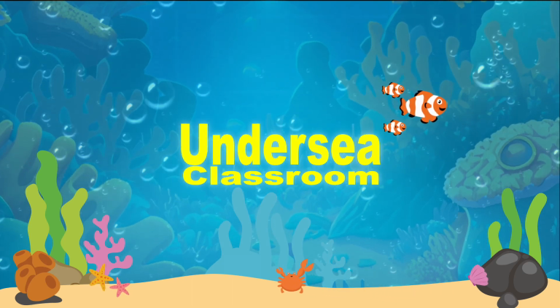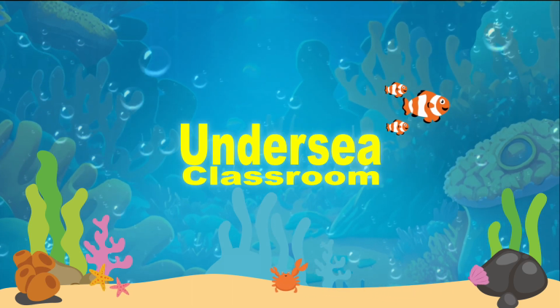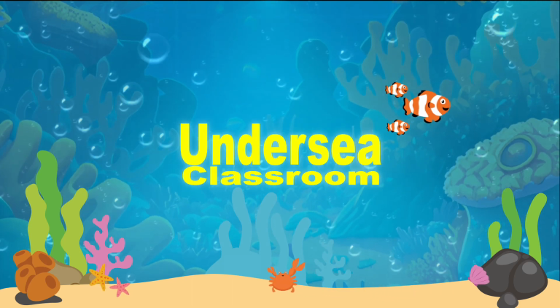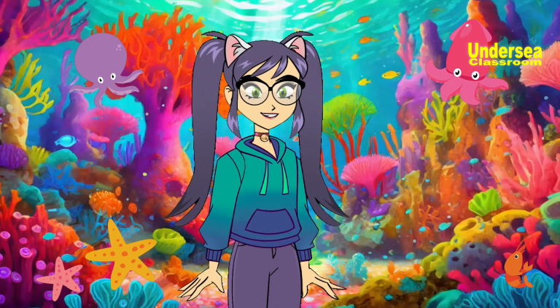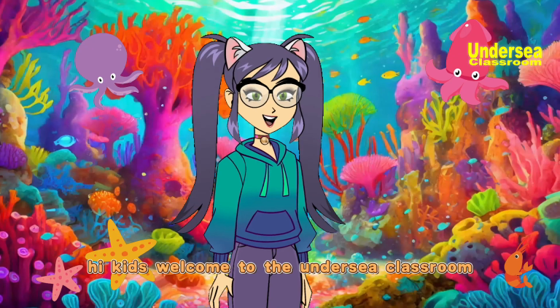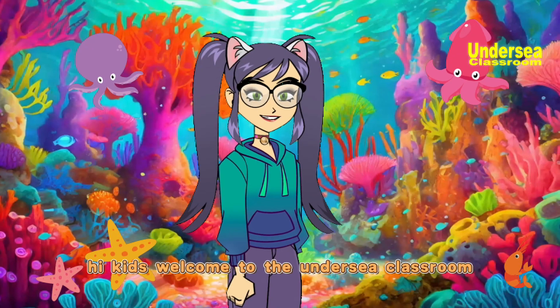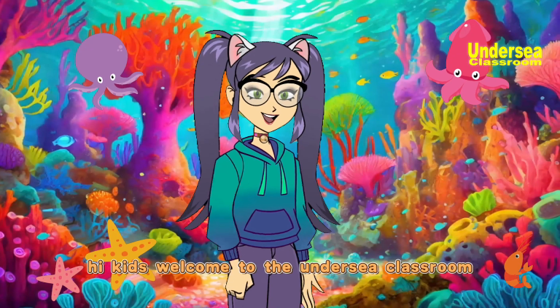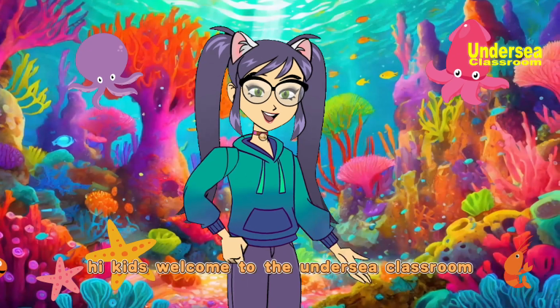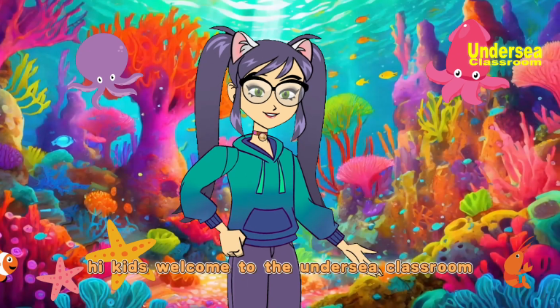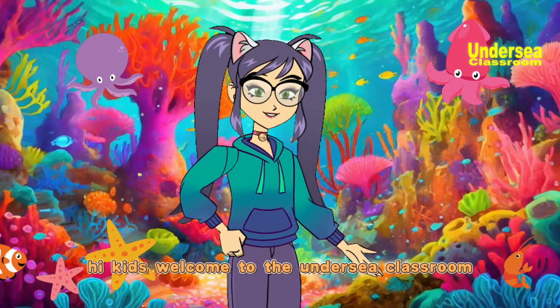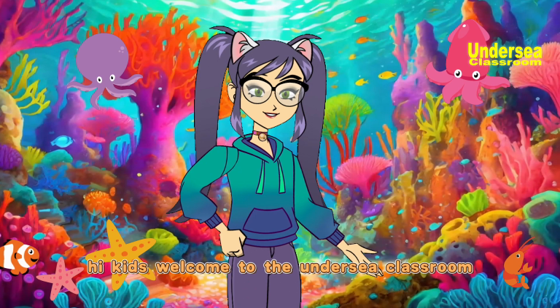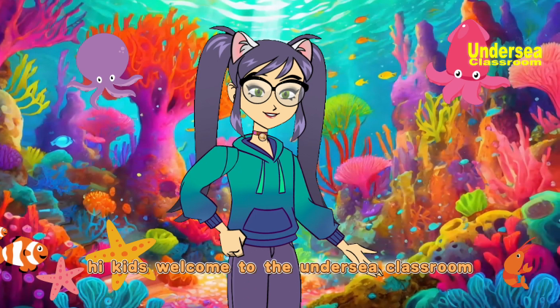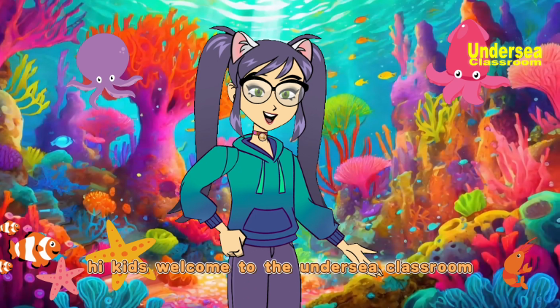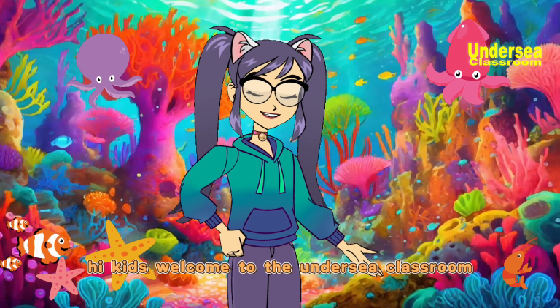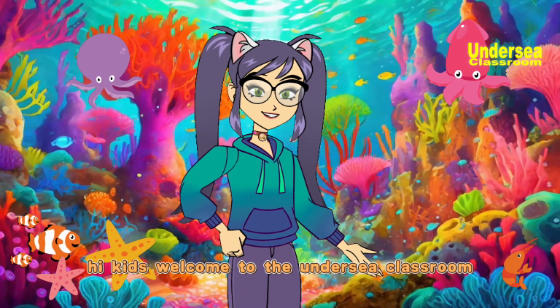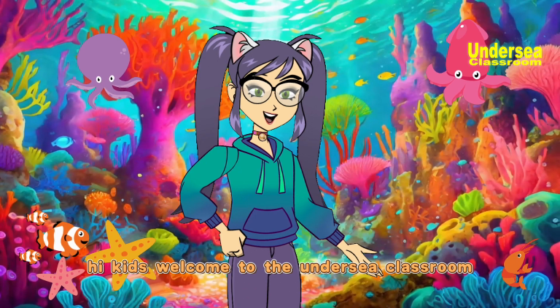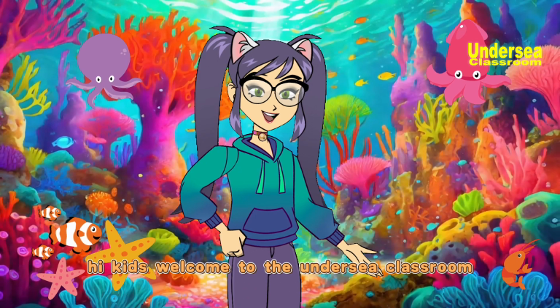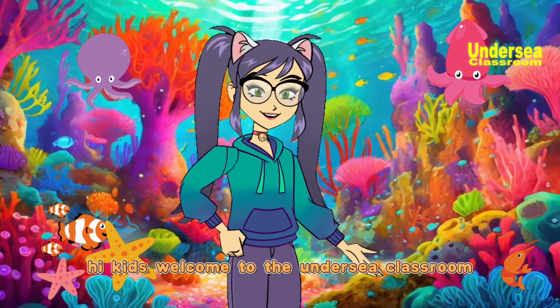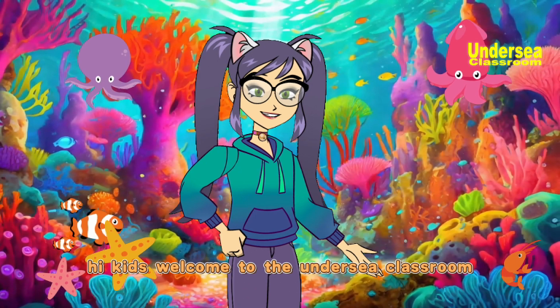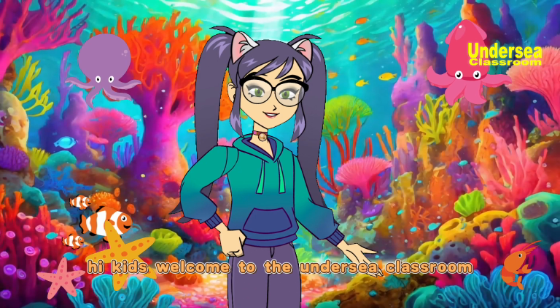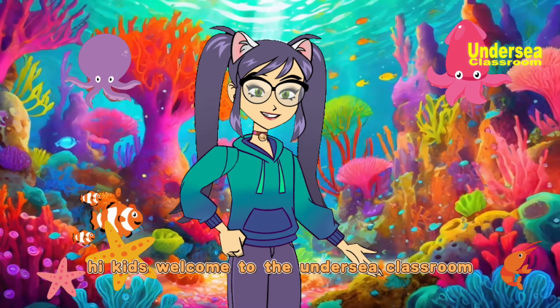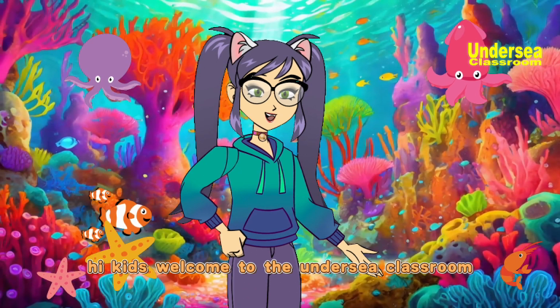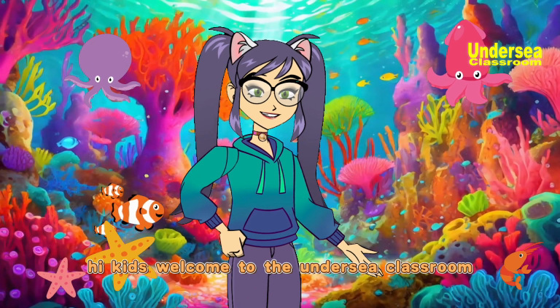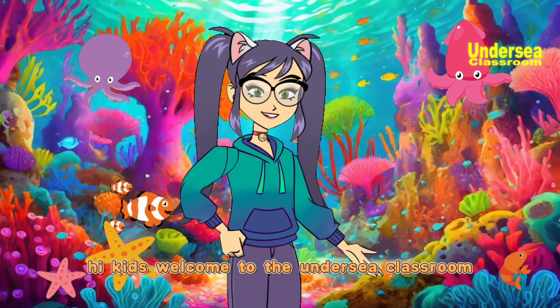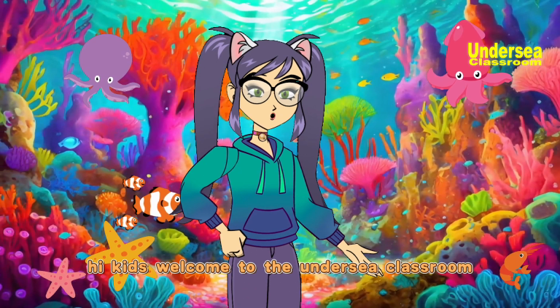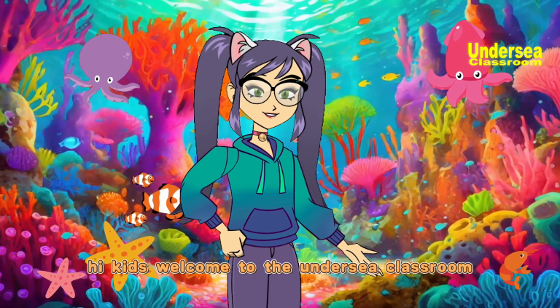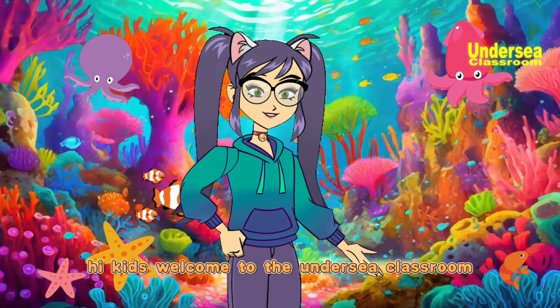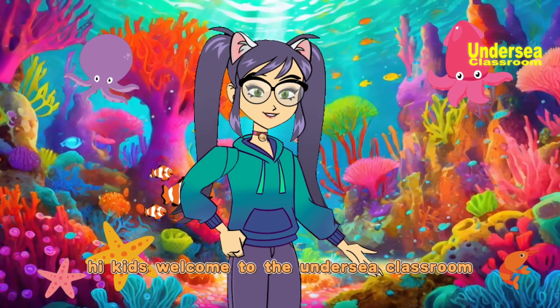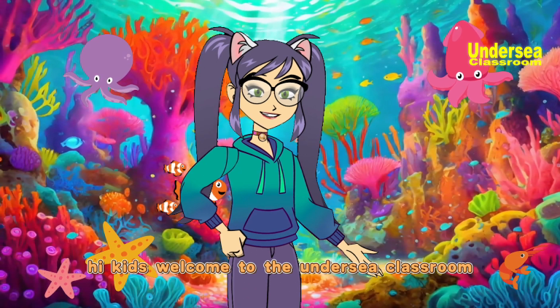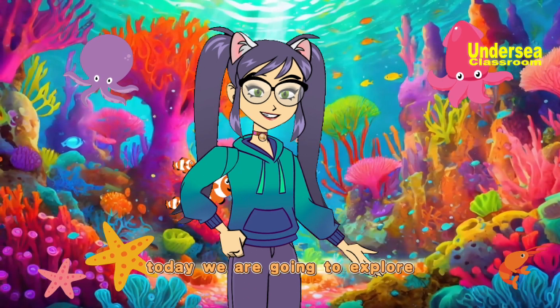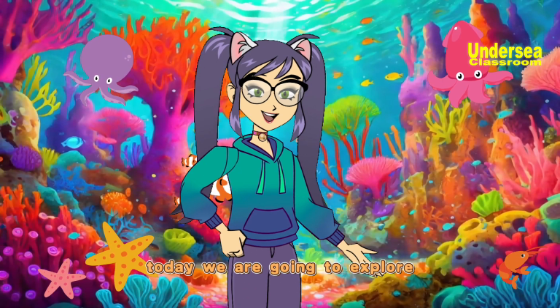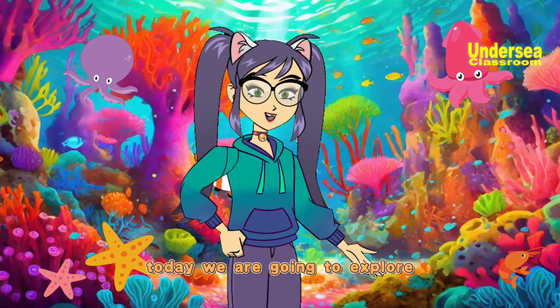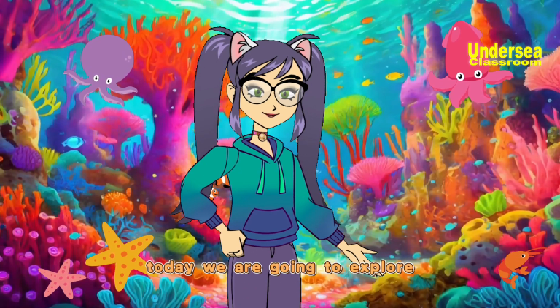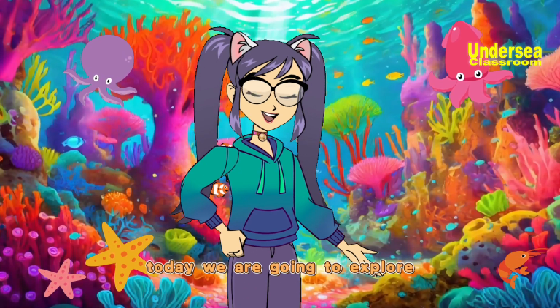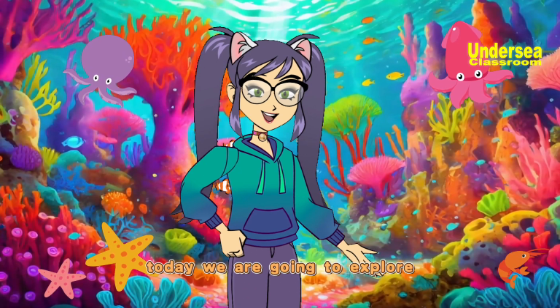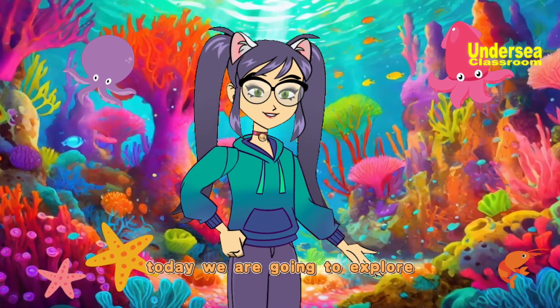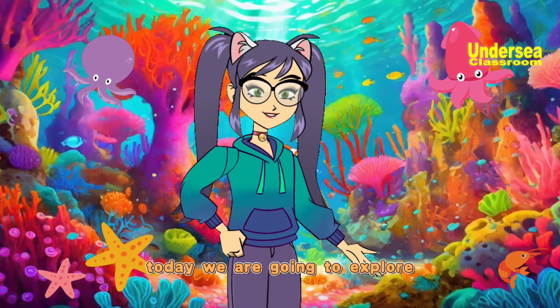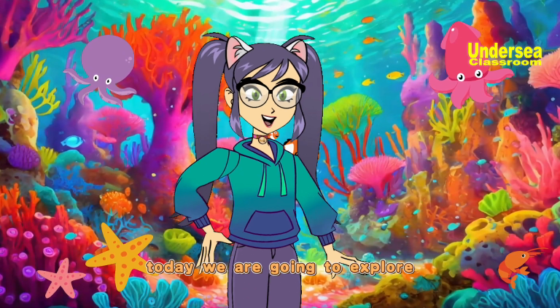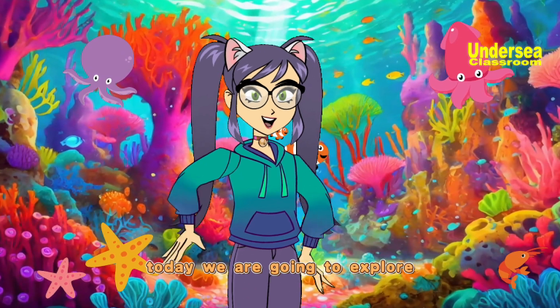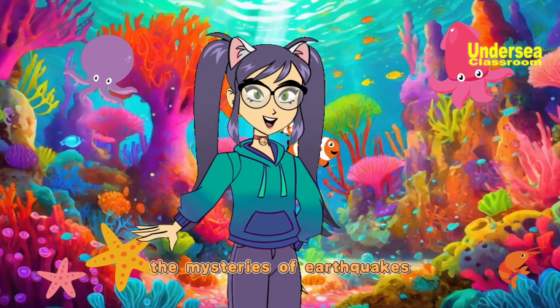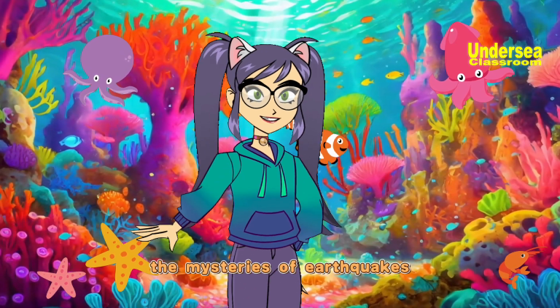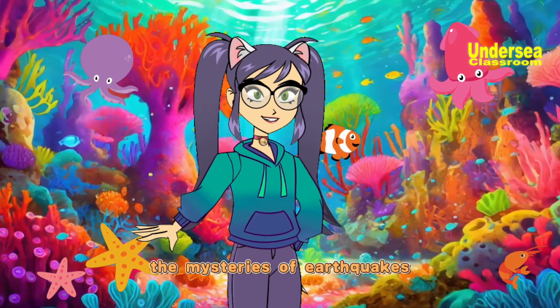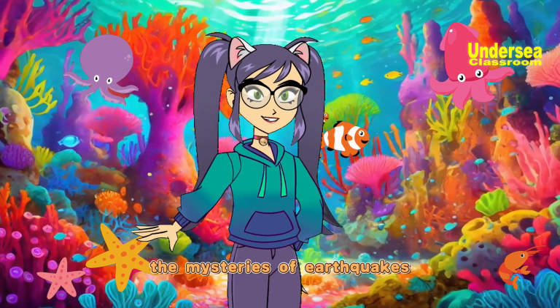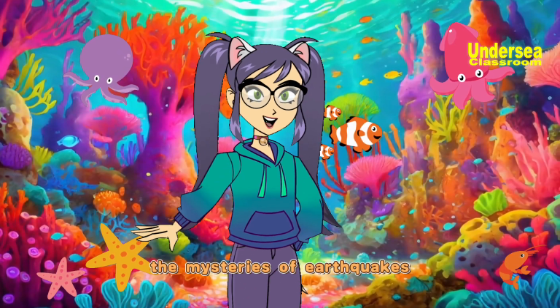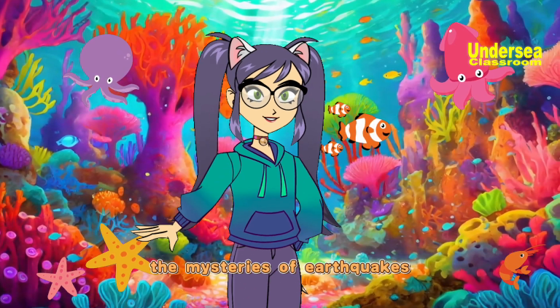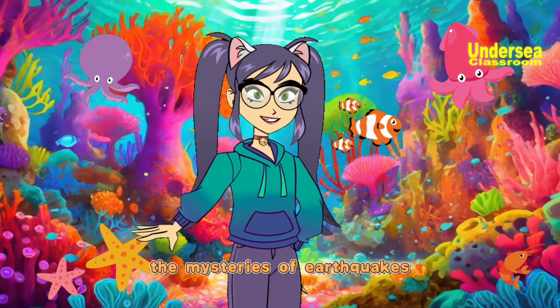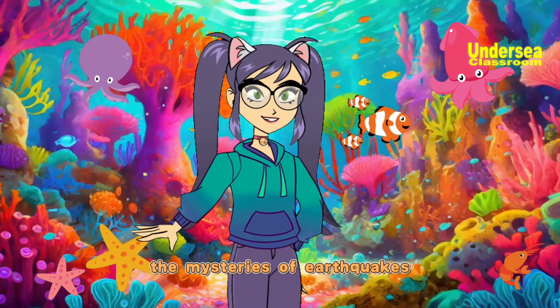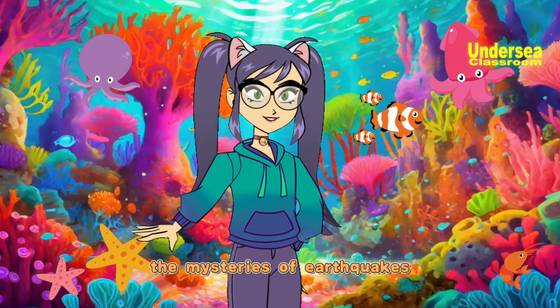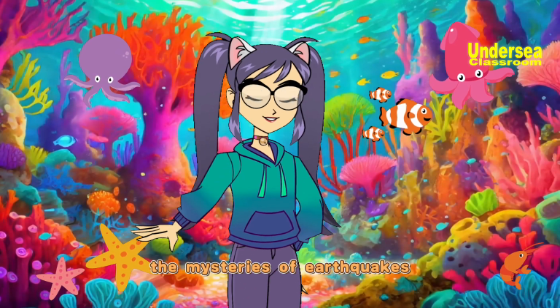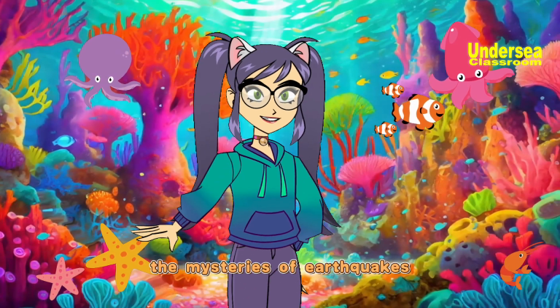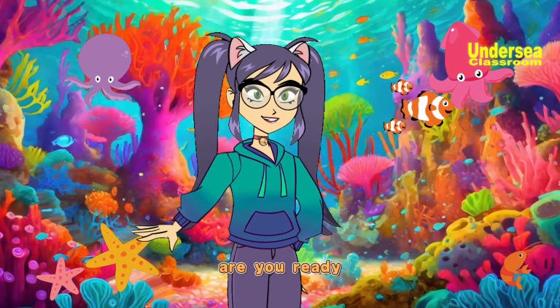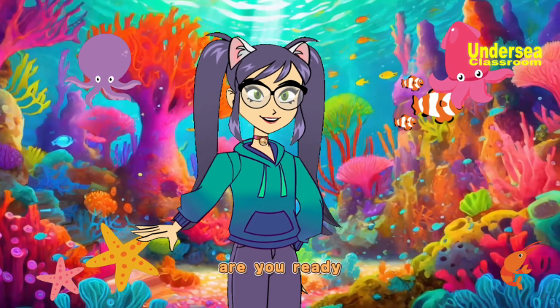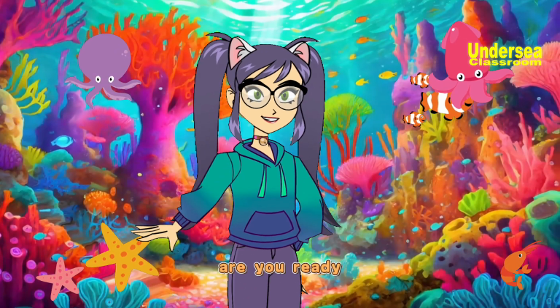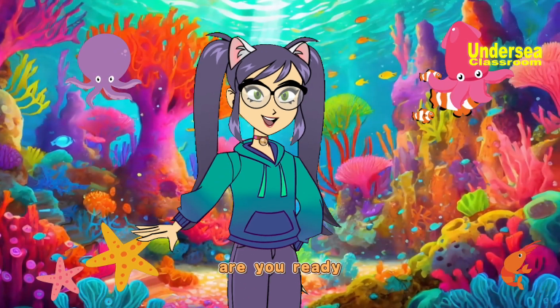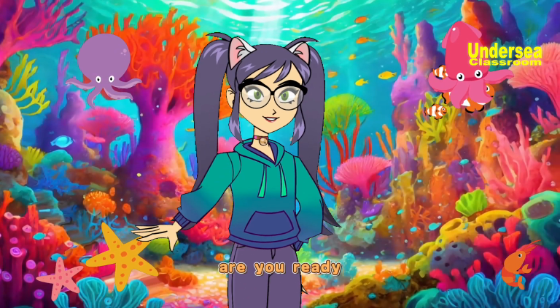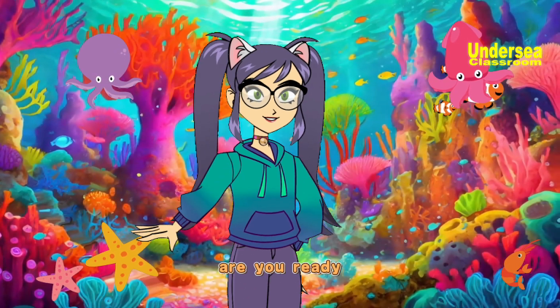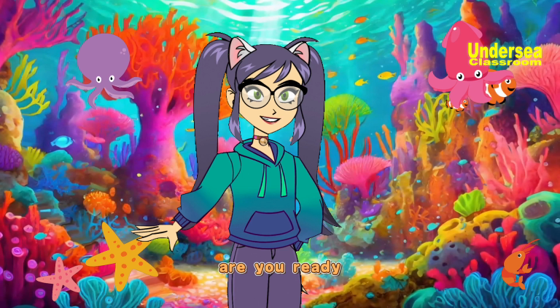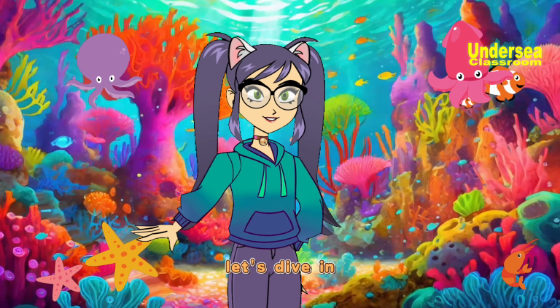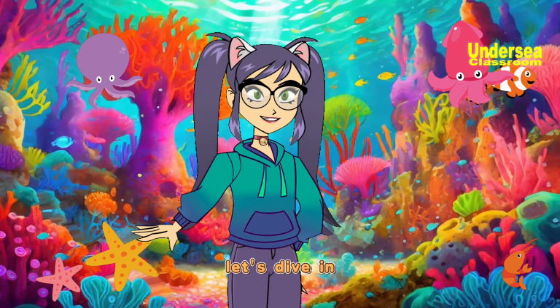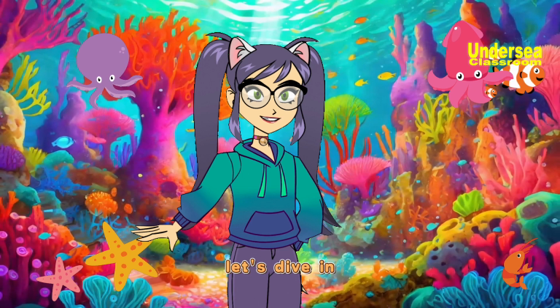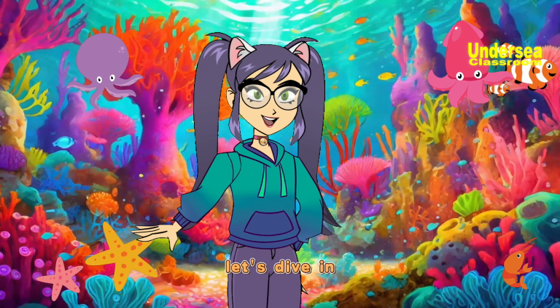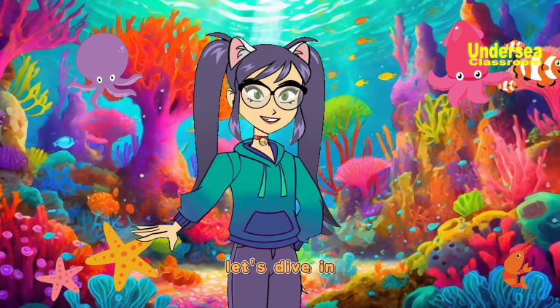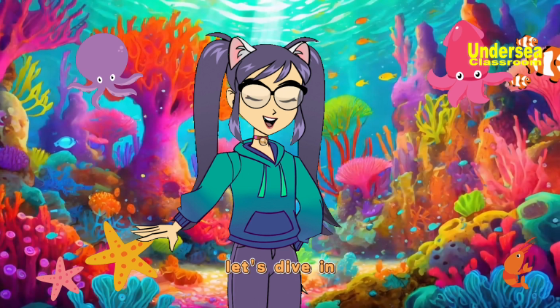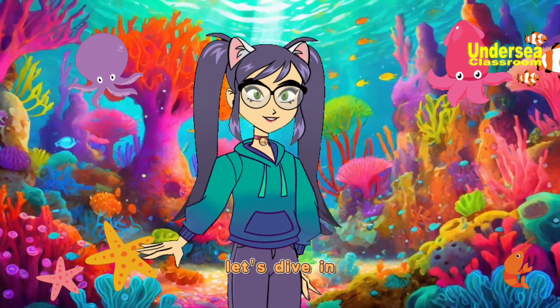Hi kids! Welcome to the Undersea Classroom. Today we're going to explore the mysteries of earthquakes. Are you ready? Let's dive in.